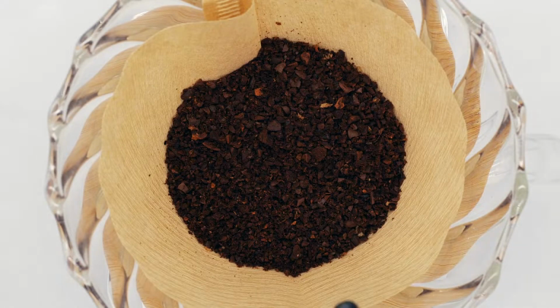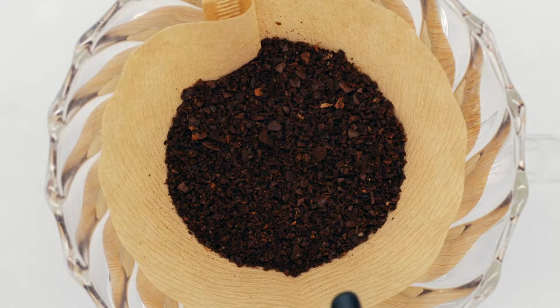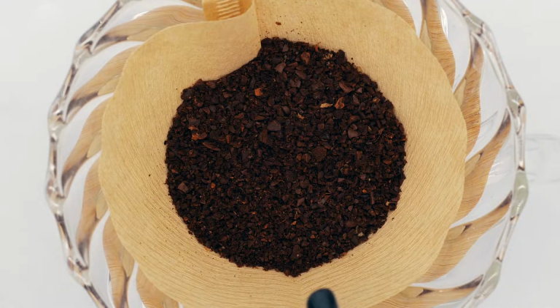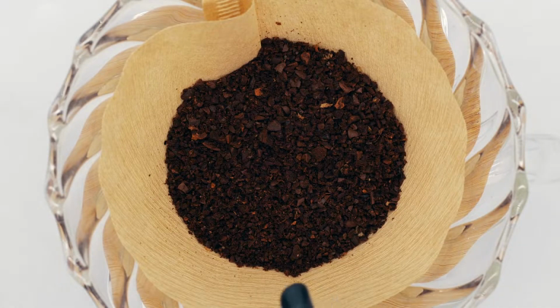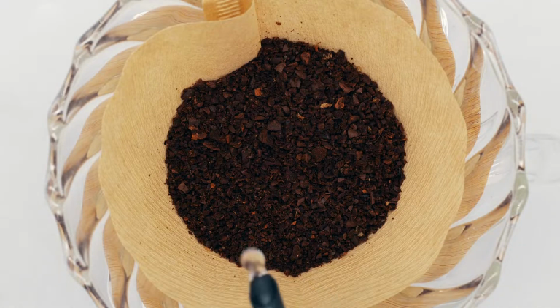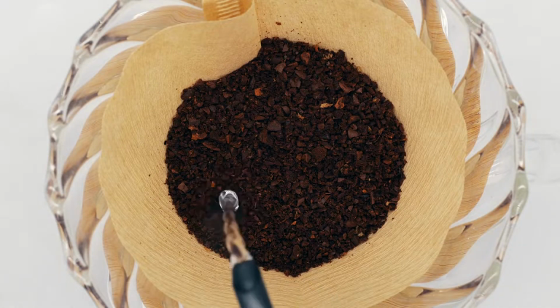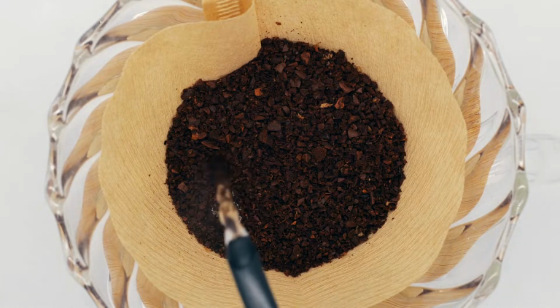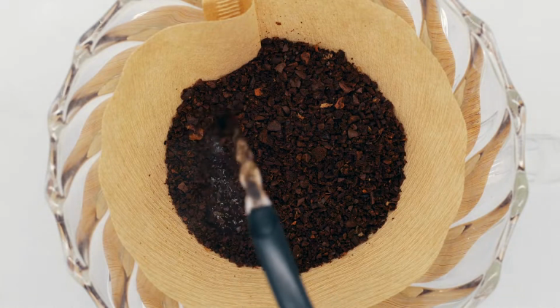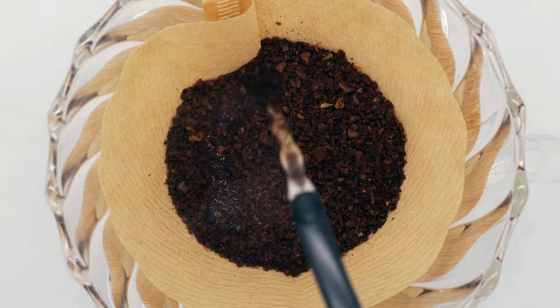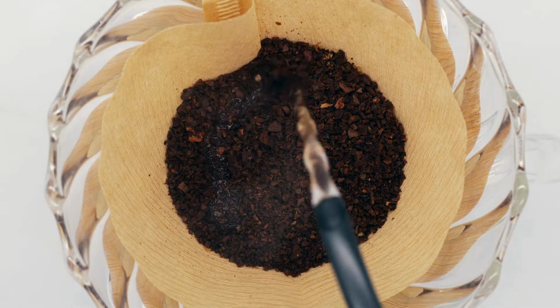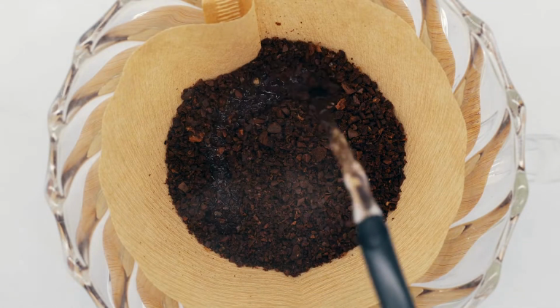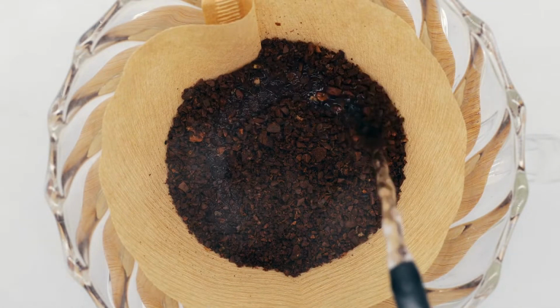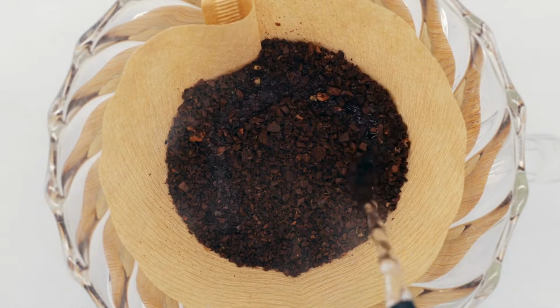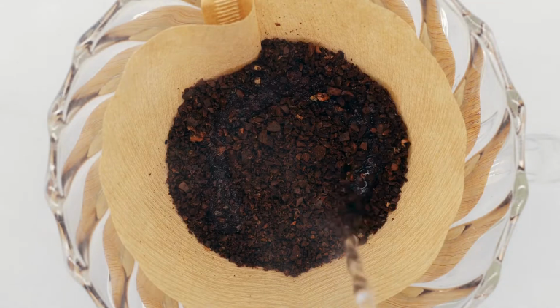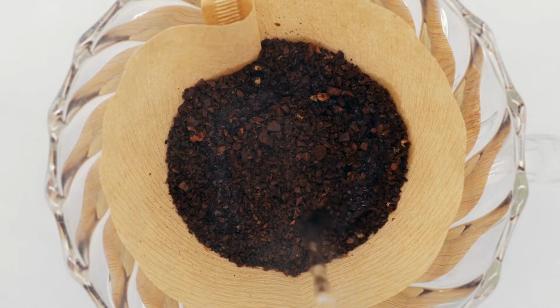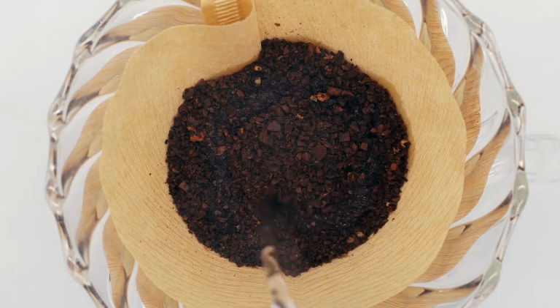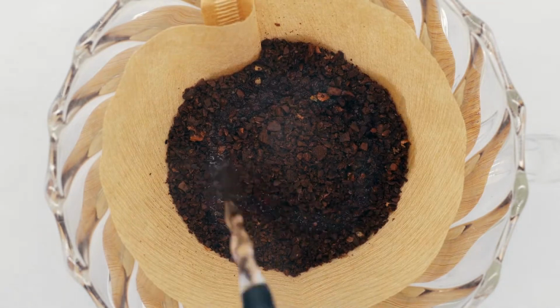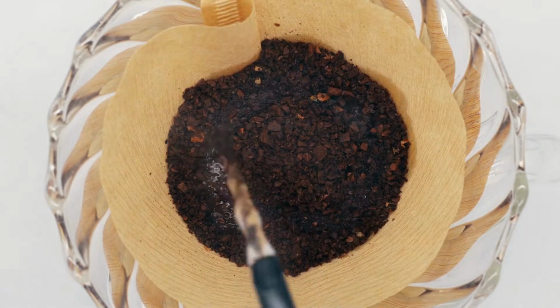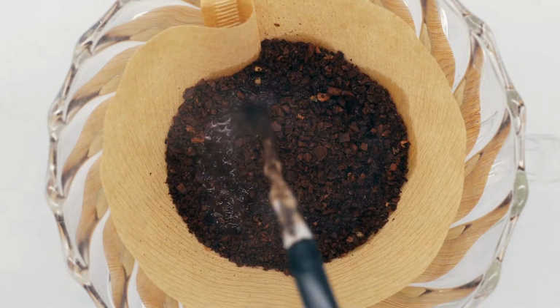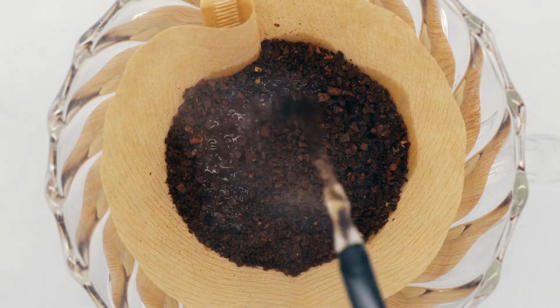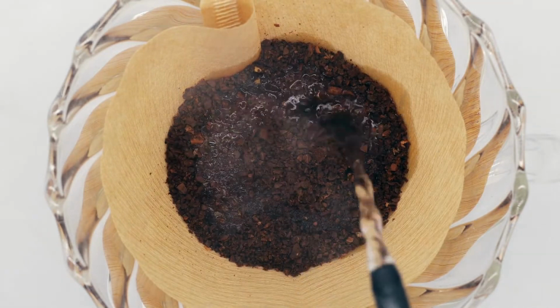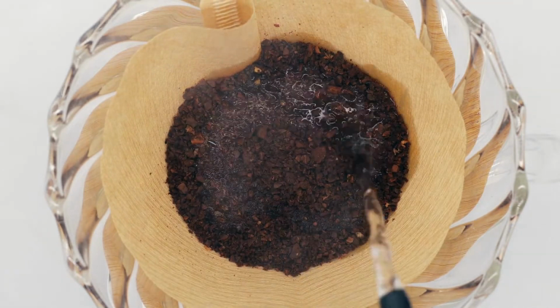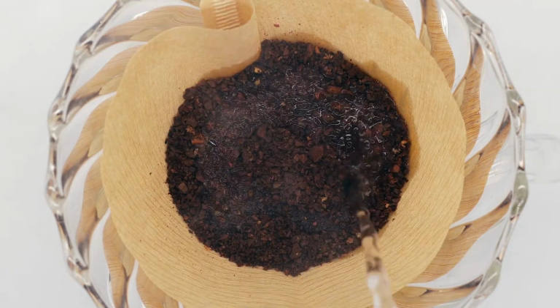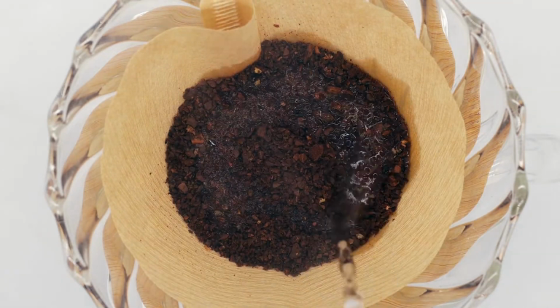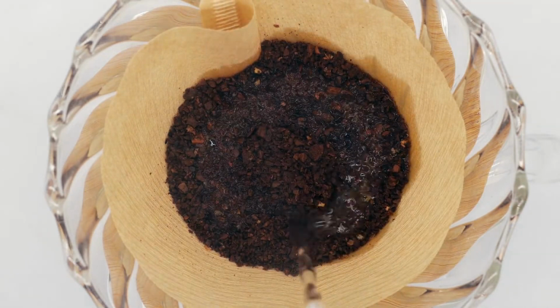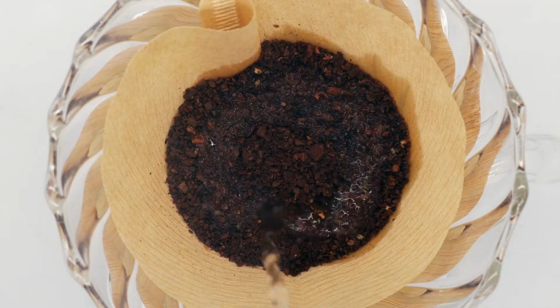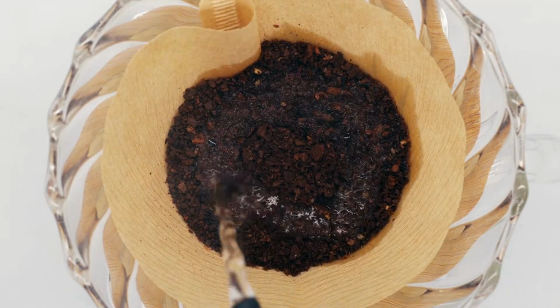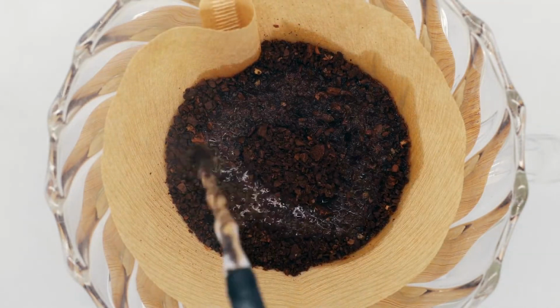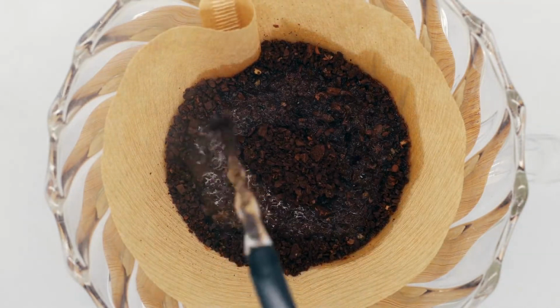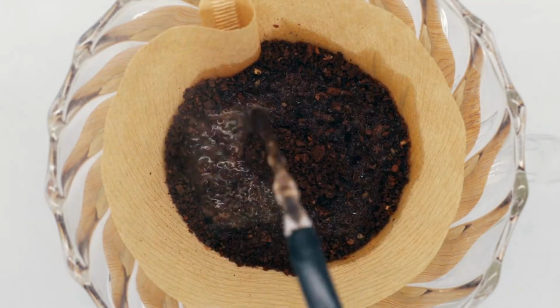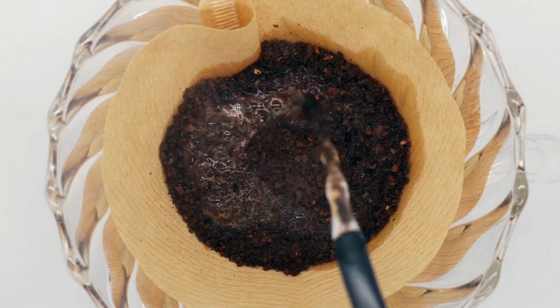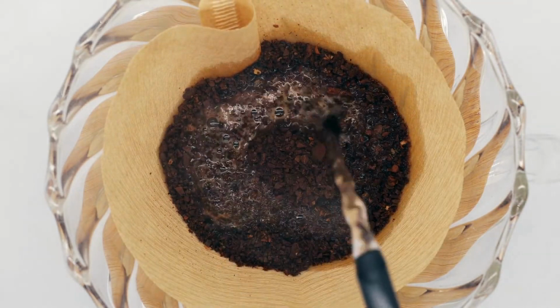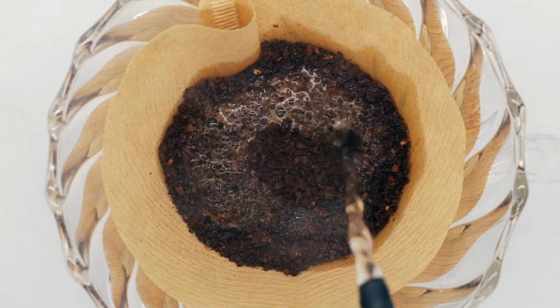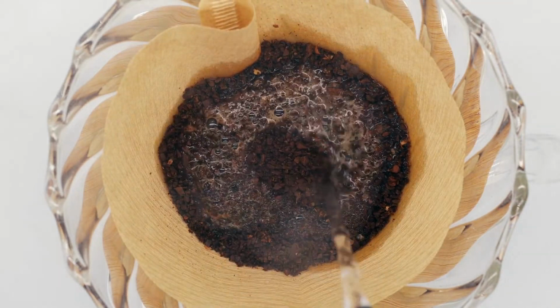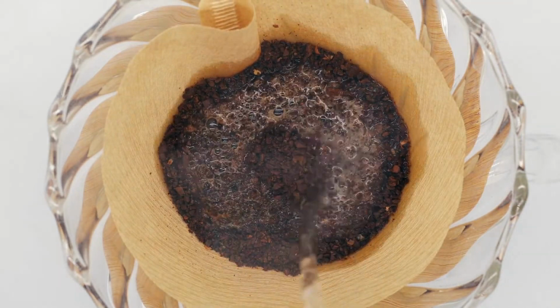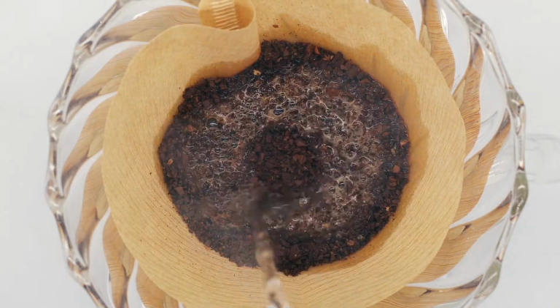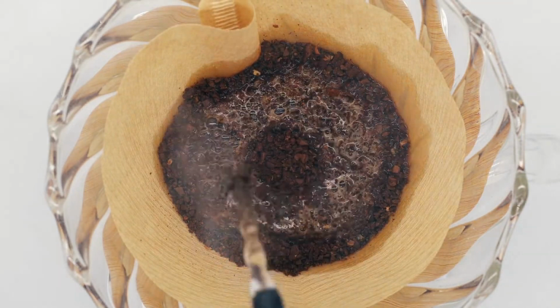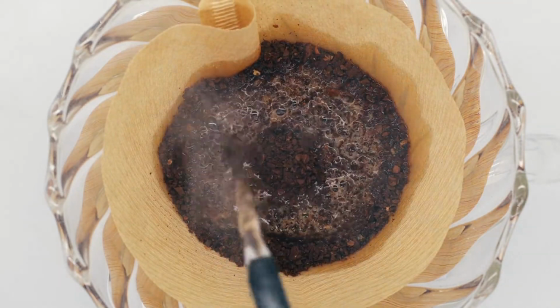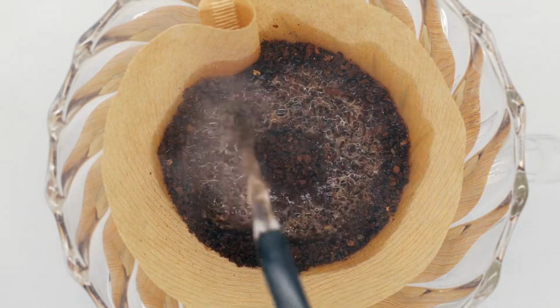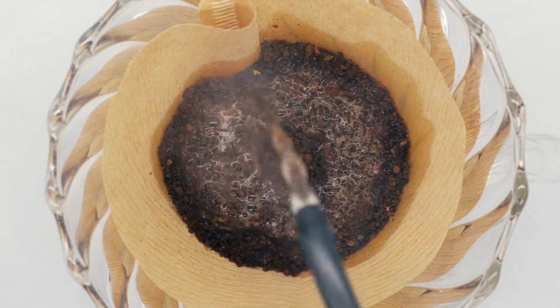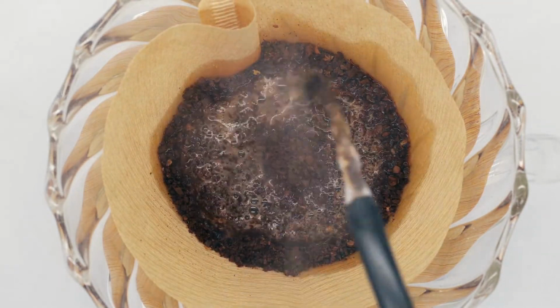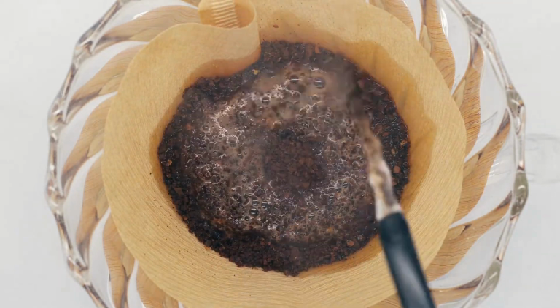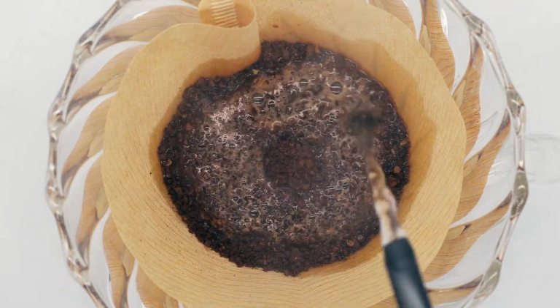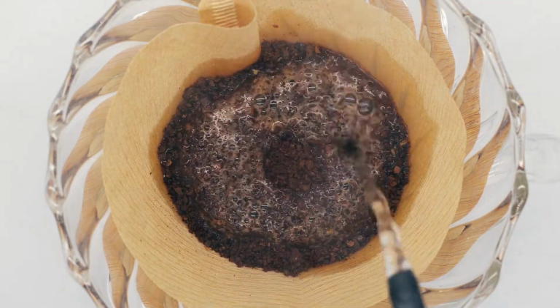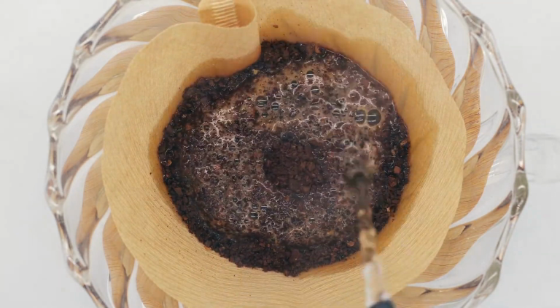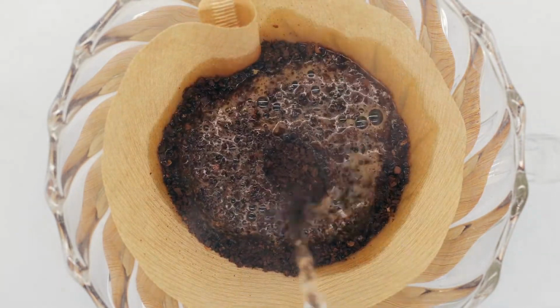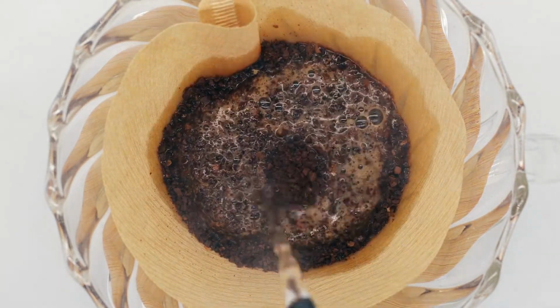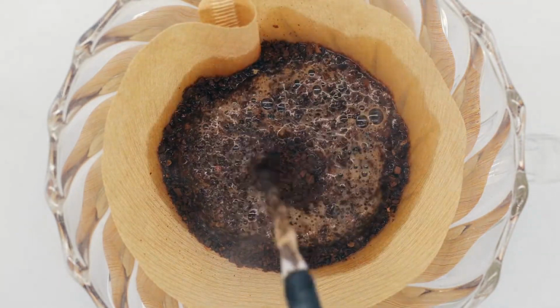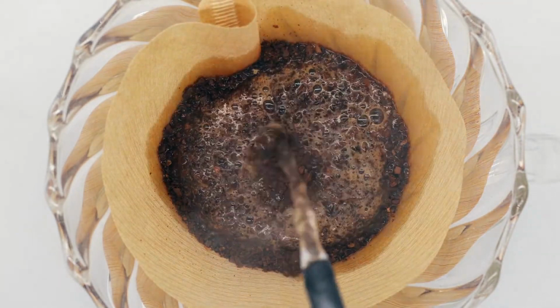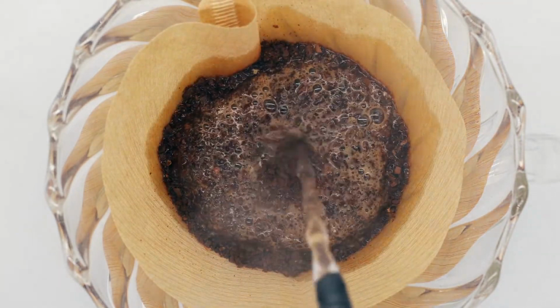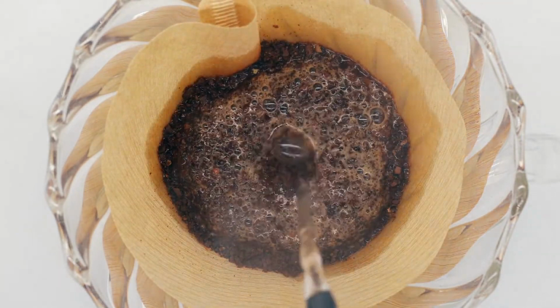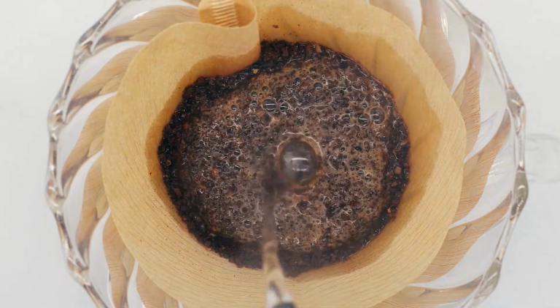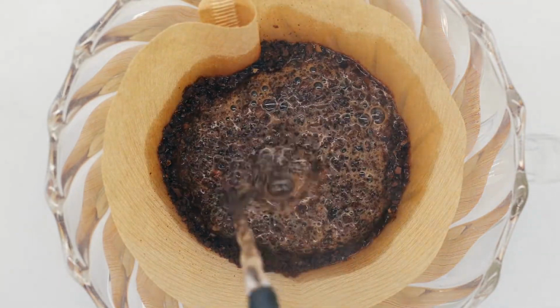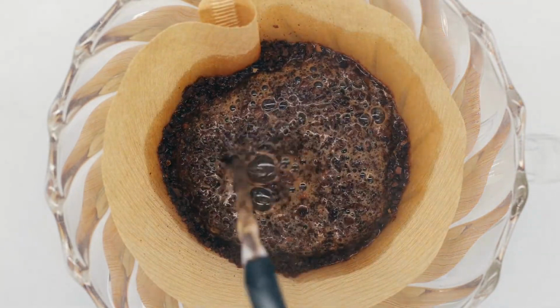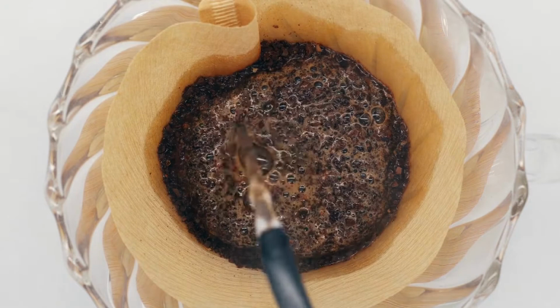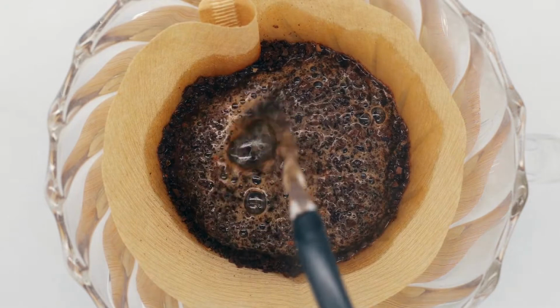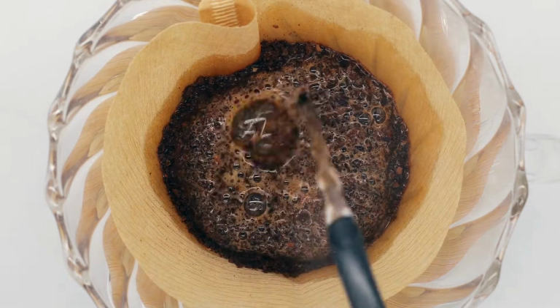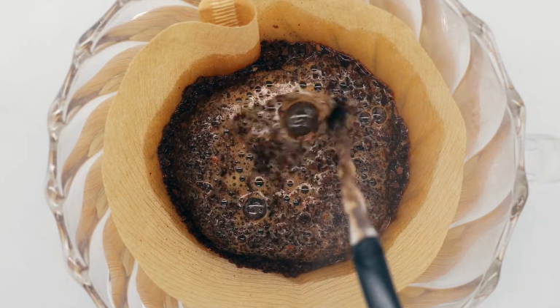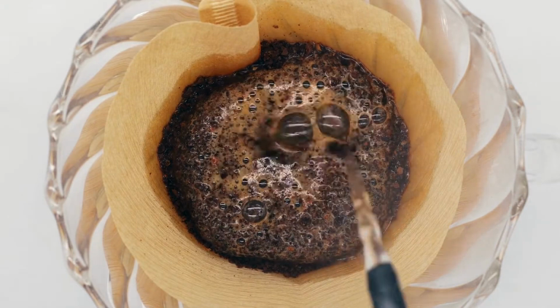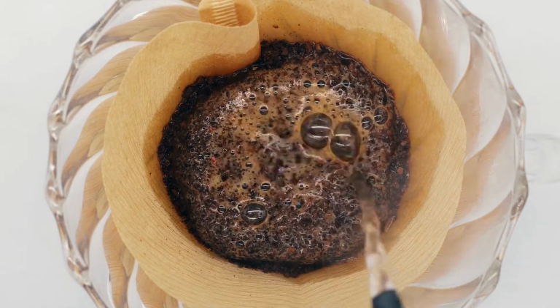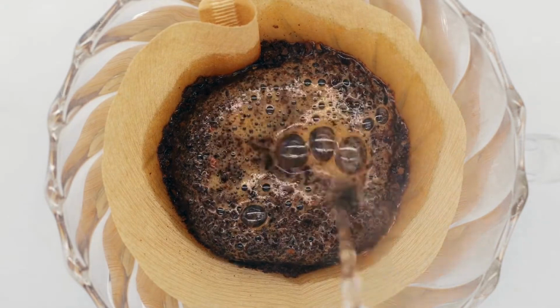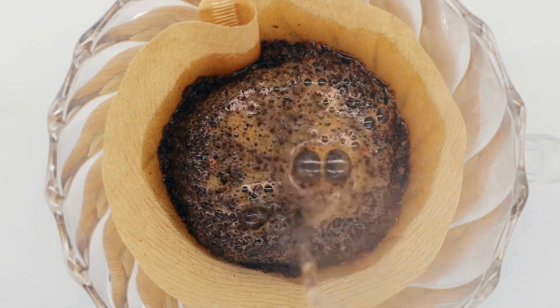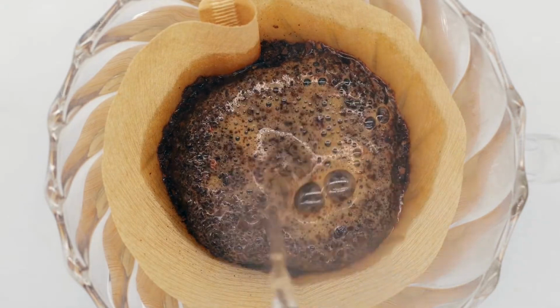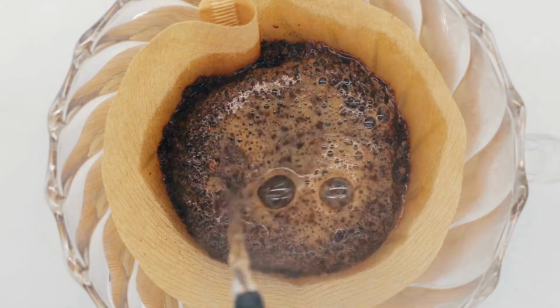Brewing time: the longer the brew steeps, the coarser the grind must be. Allow the brew to steep for at least 12 hours.